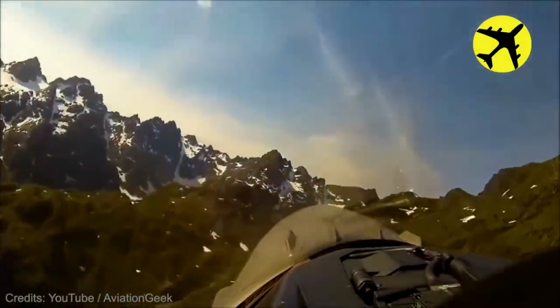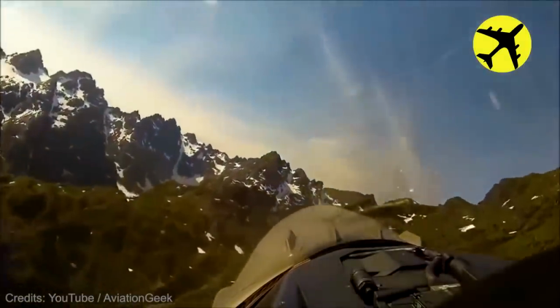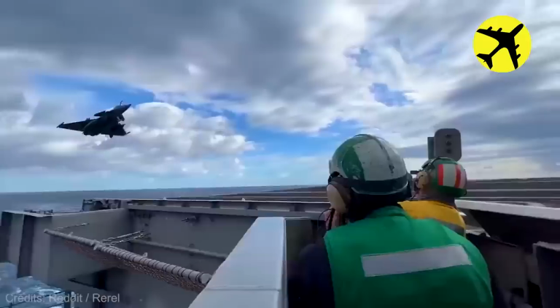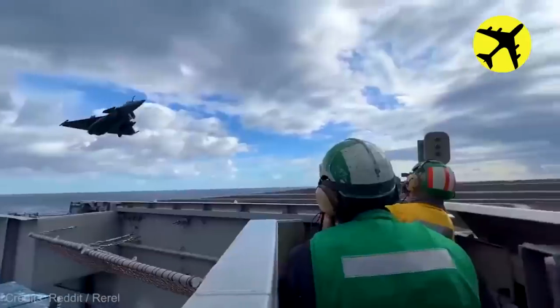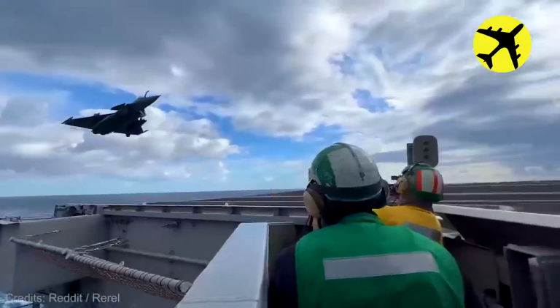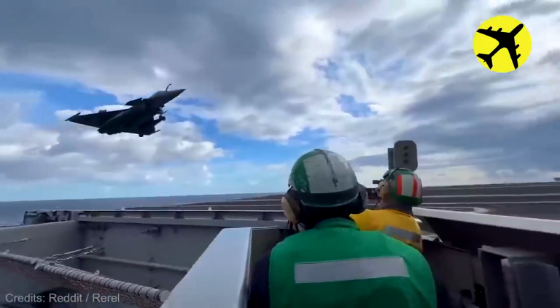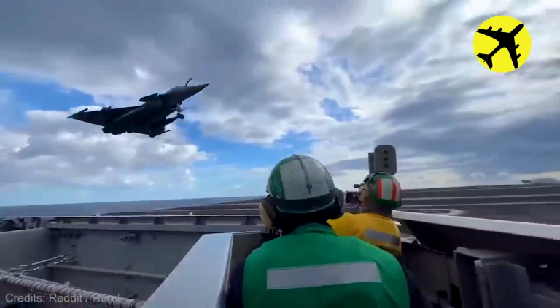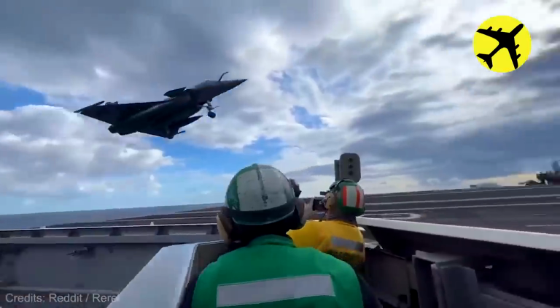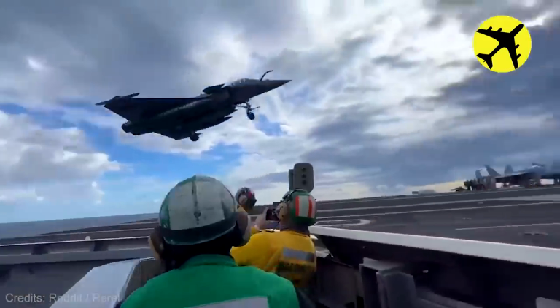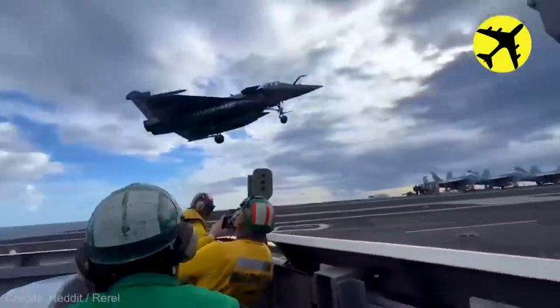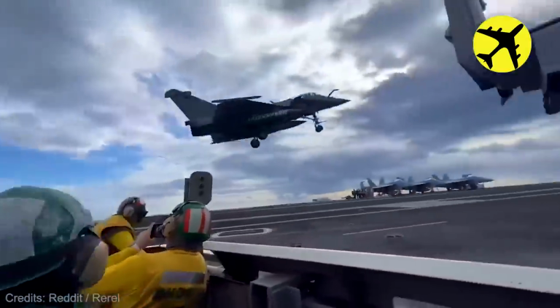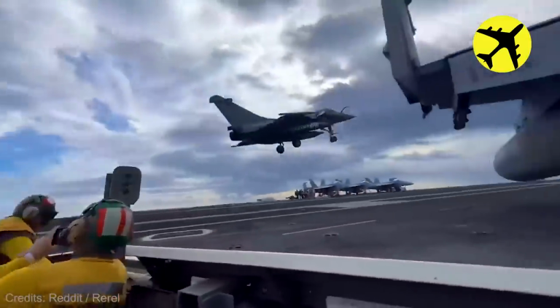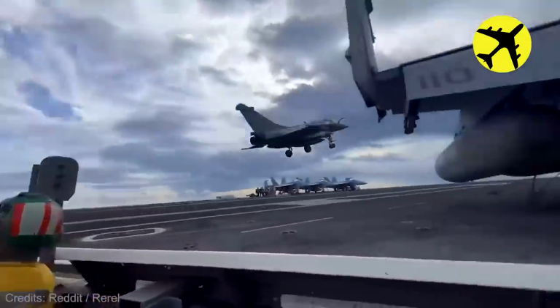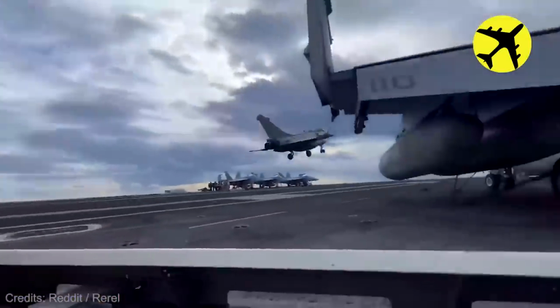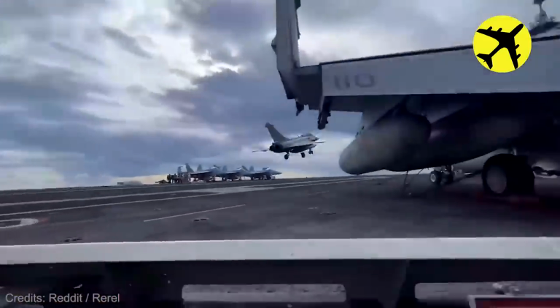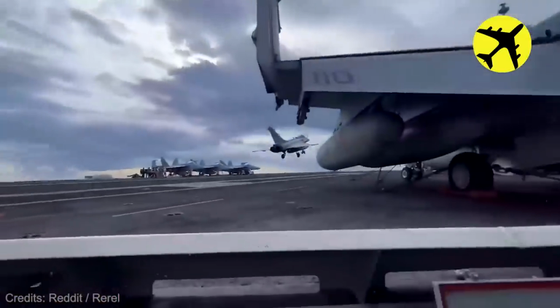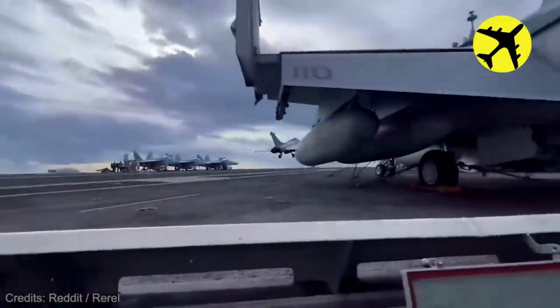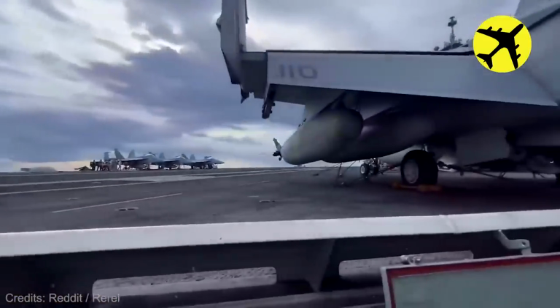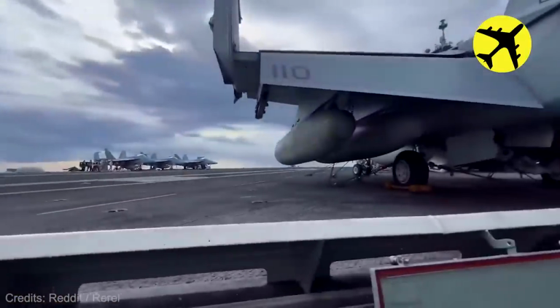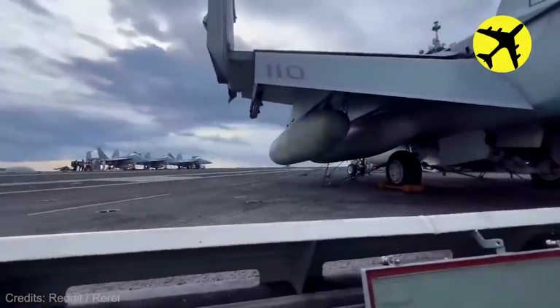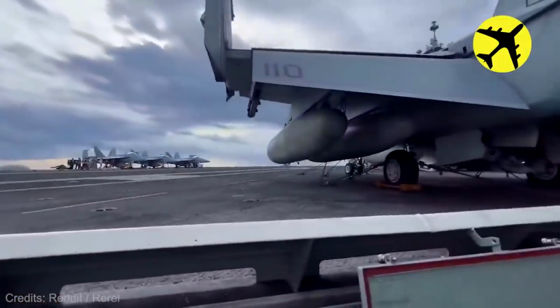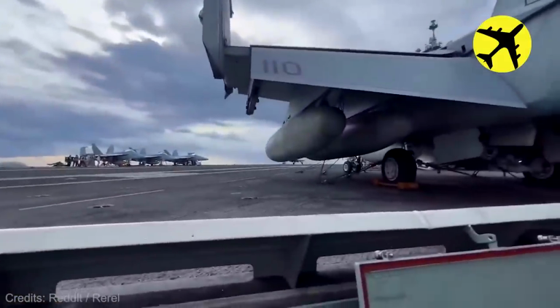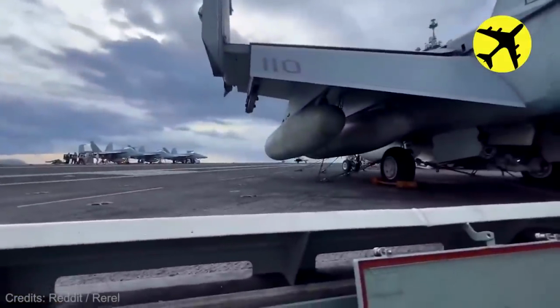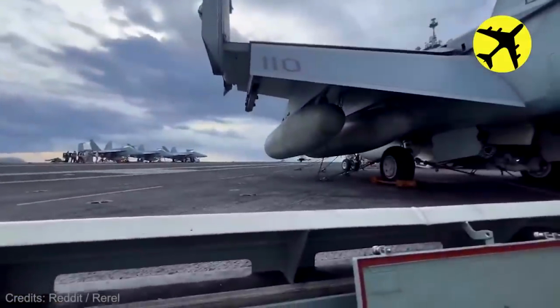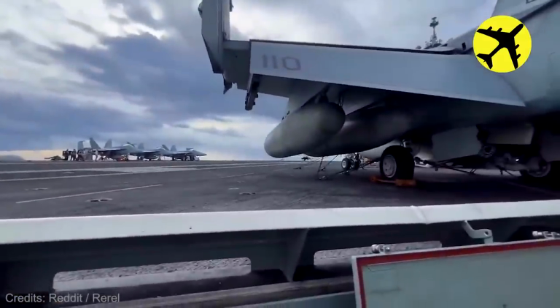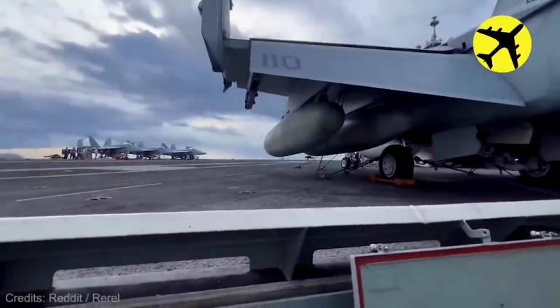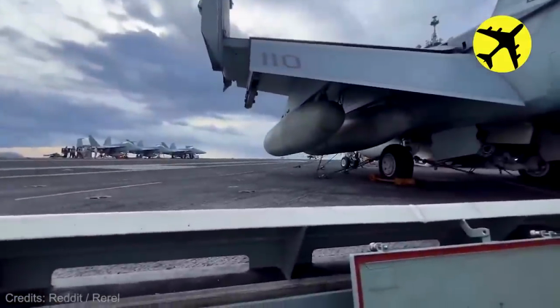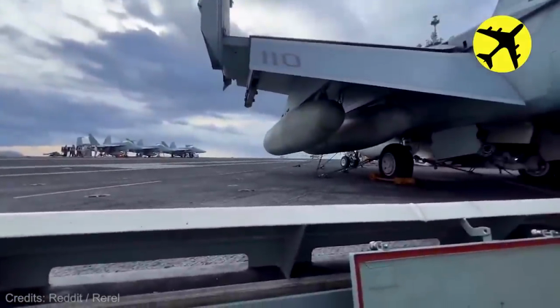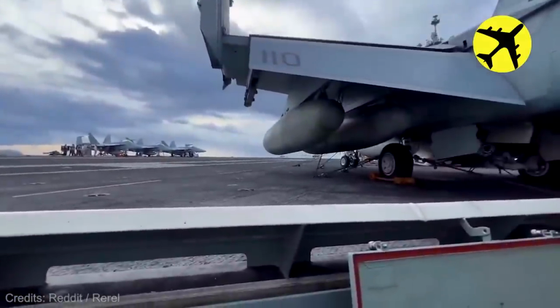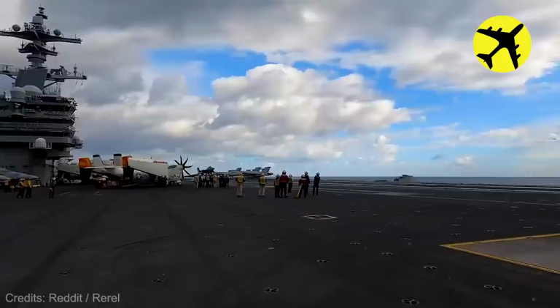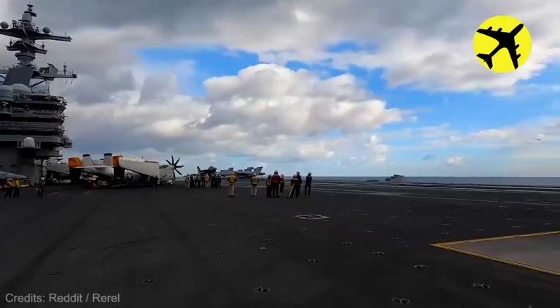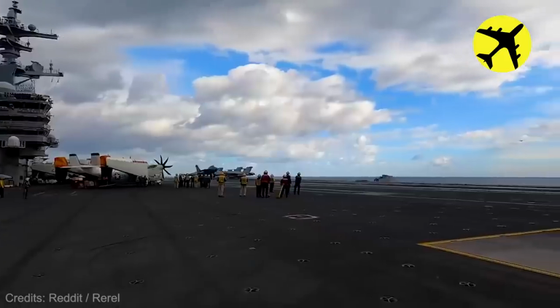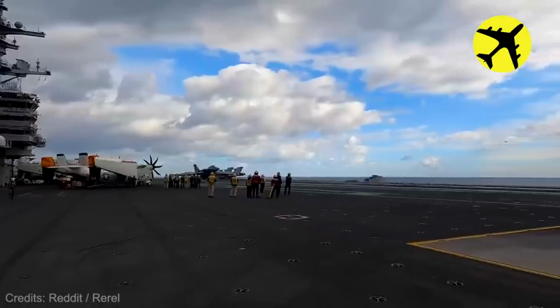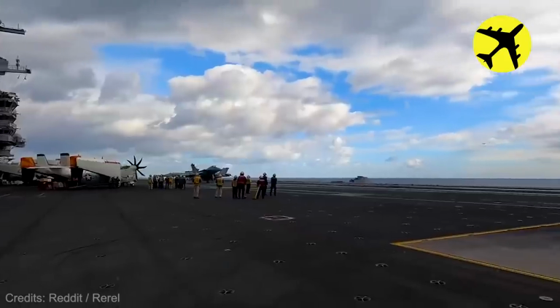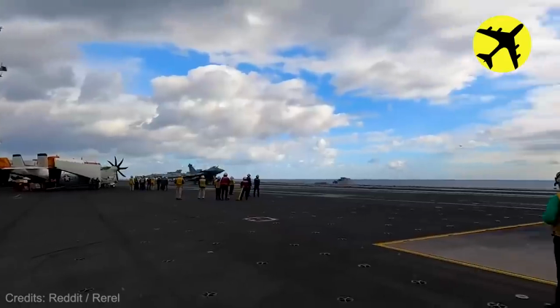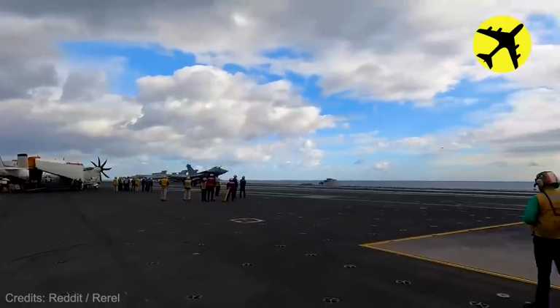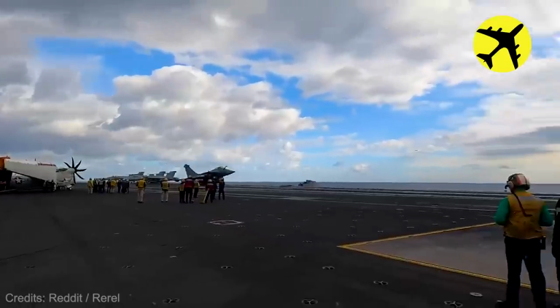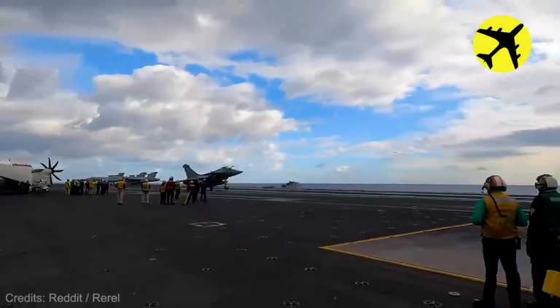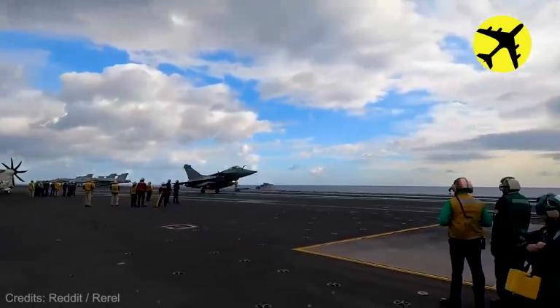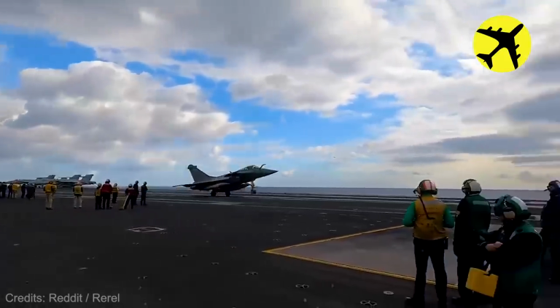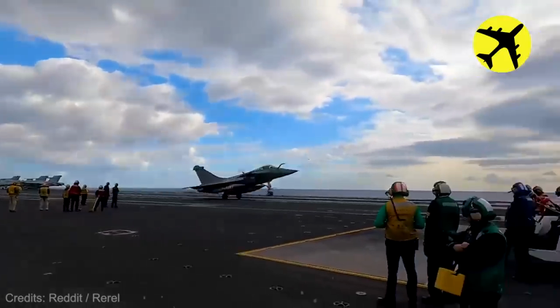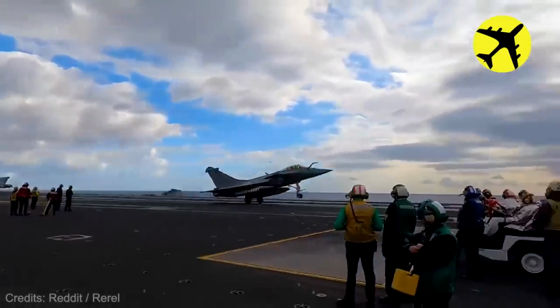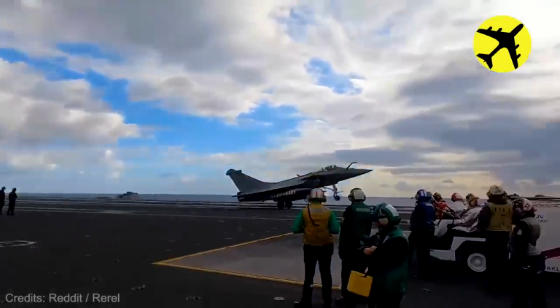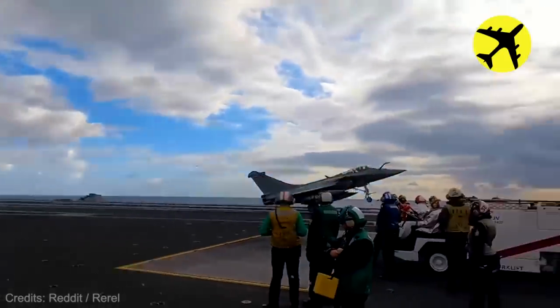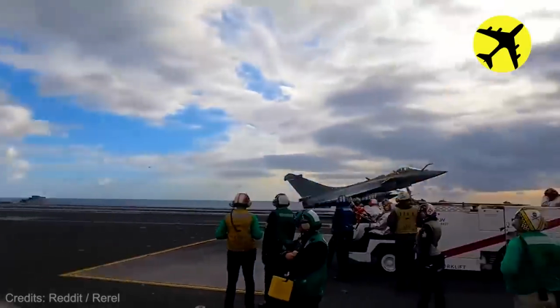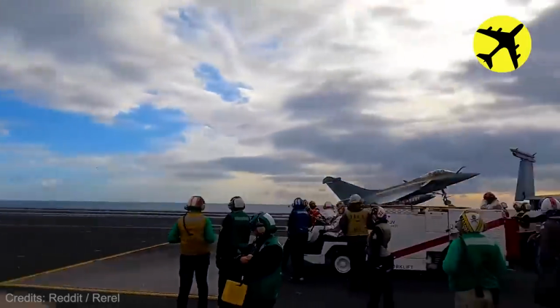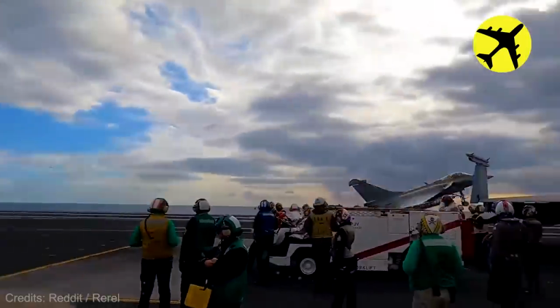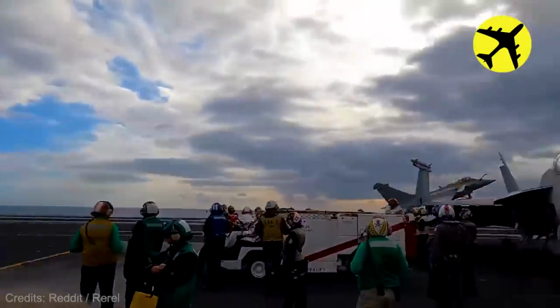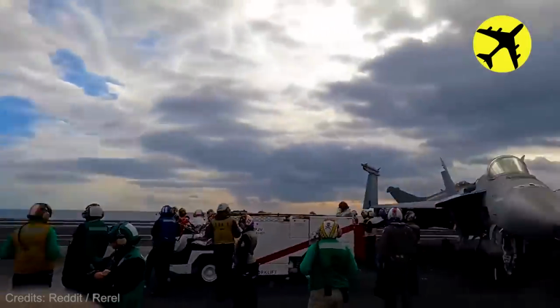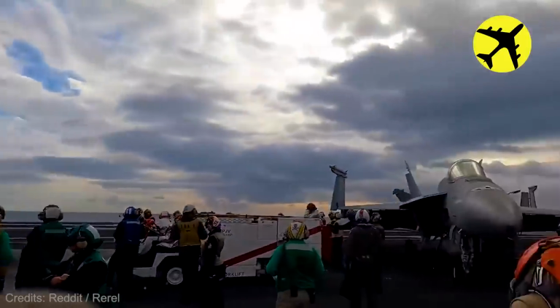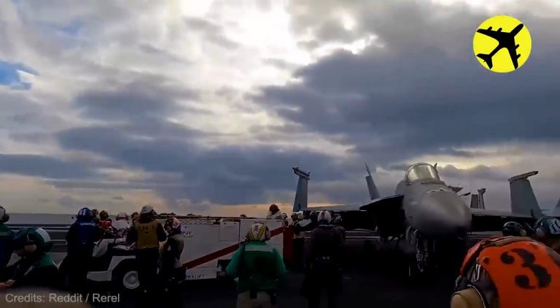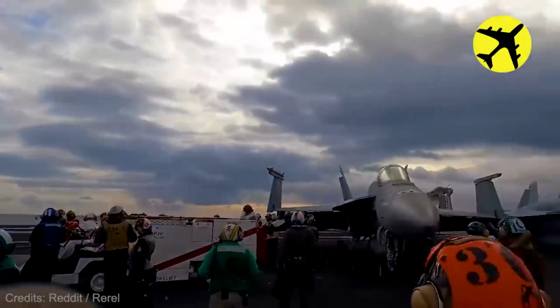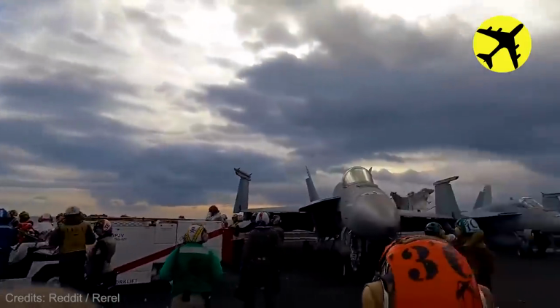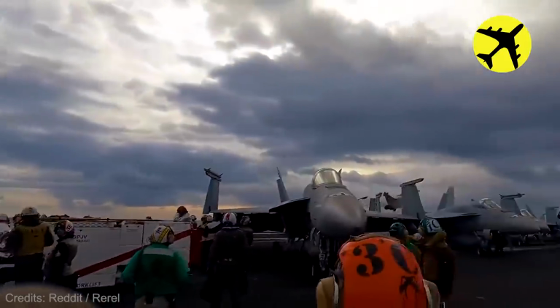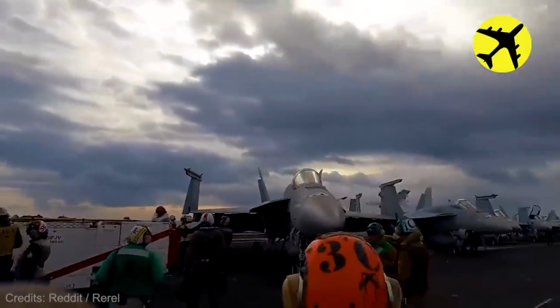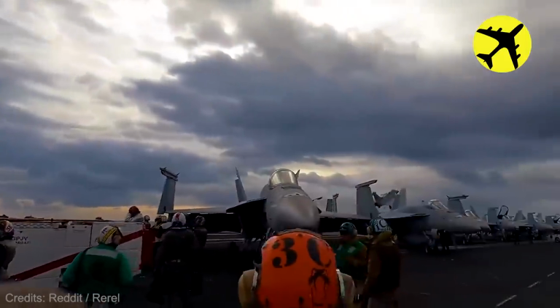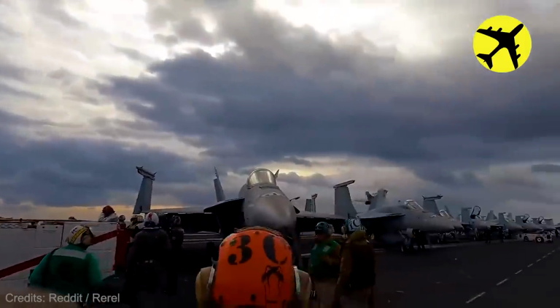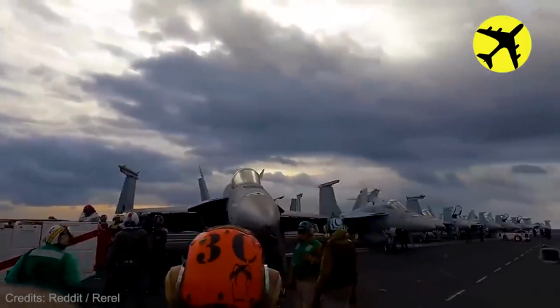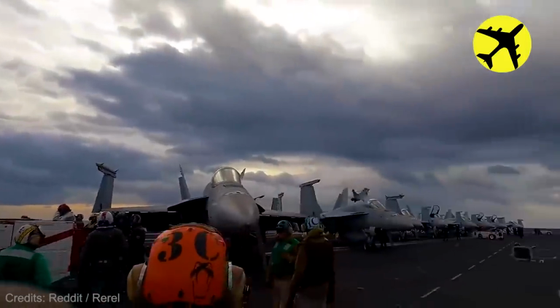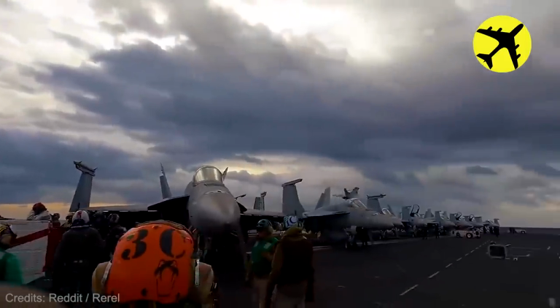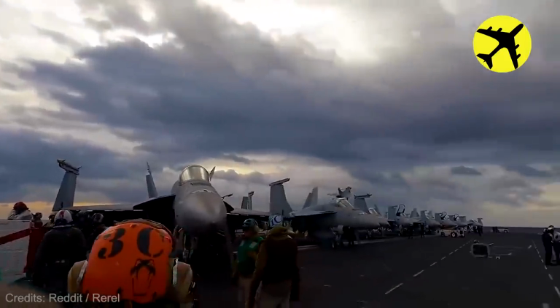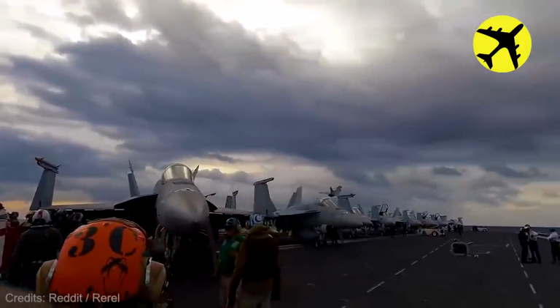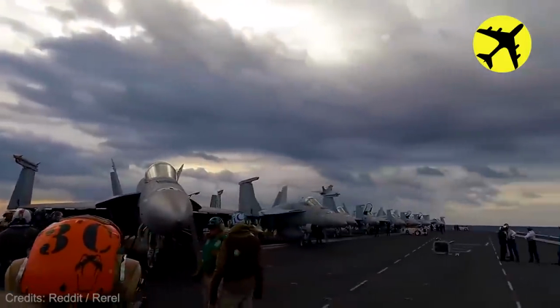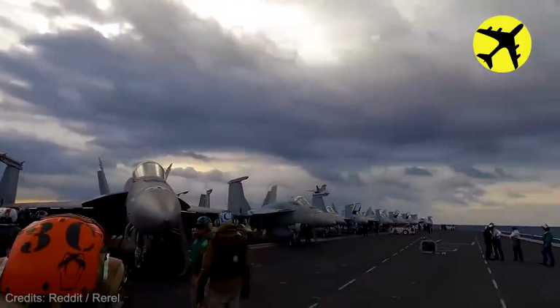A Rafale M fighter jet lands and takes off from a NIPS-class aircraft carrier in the Ionian Sea.